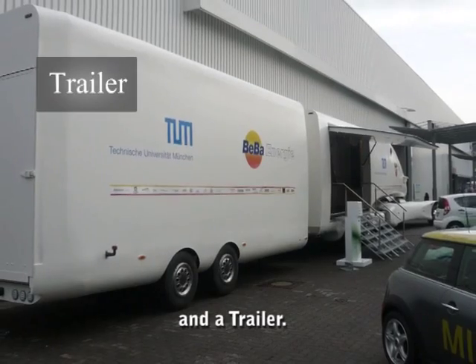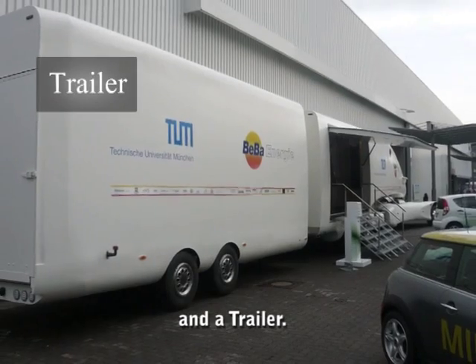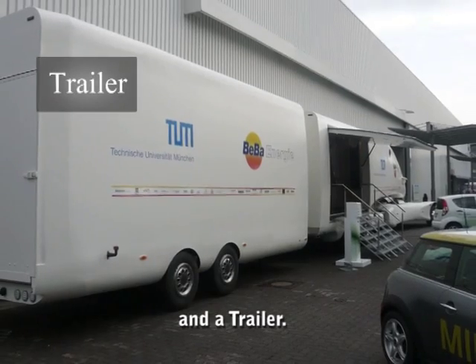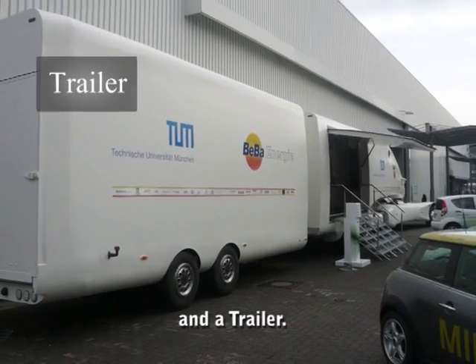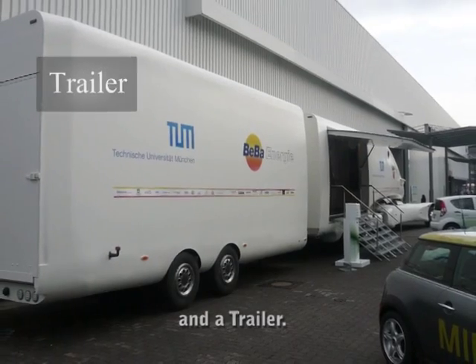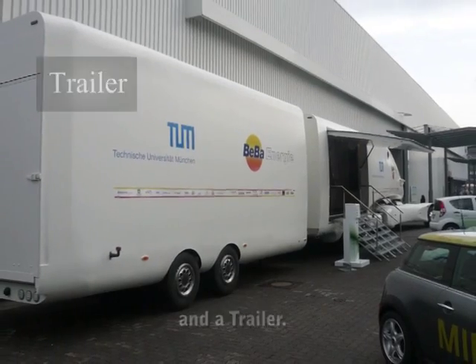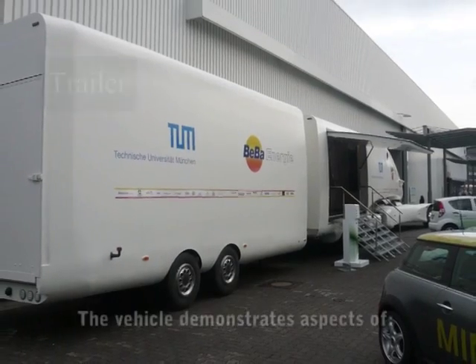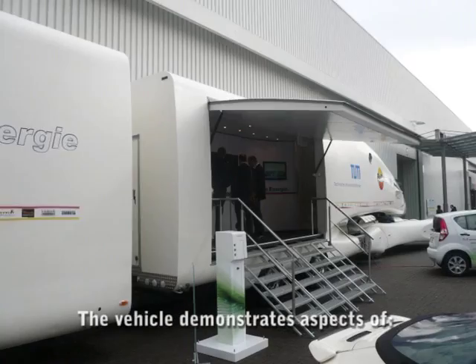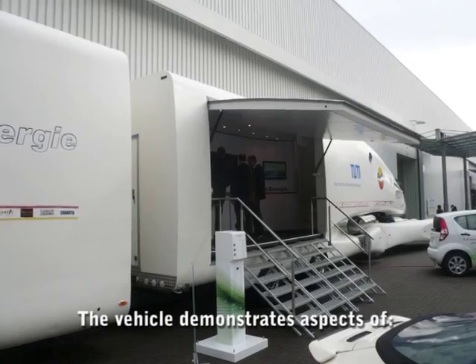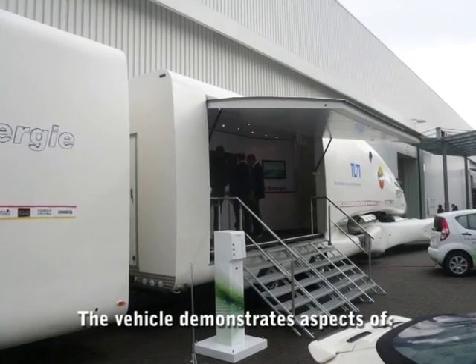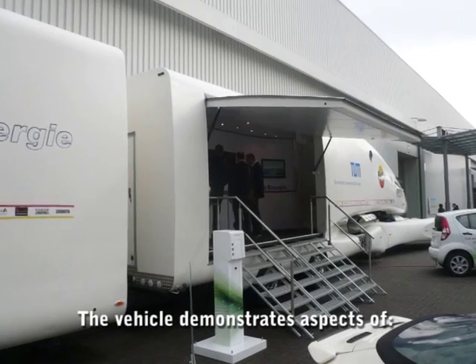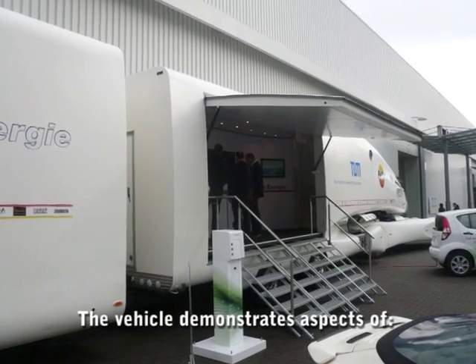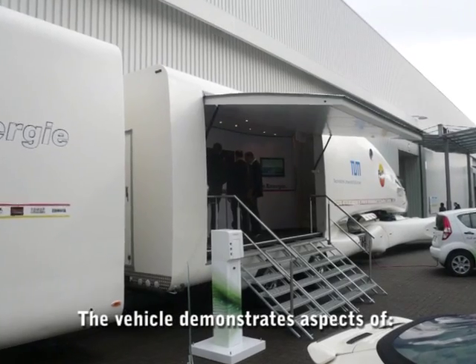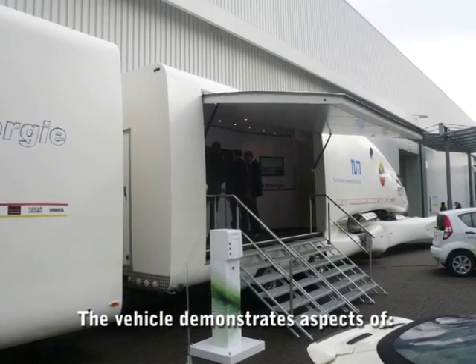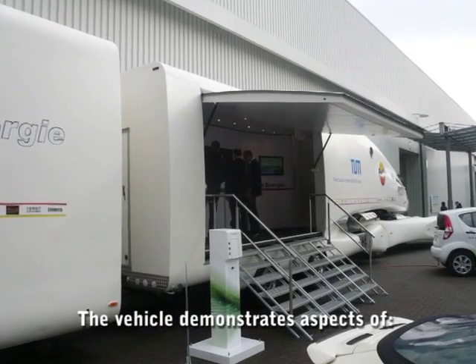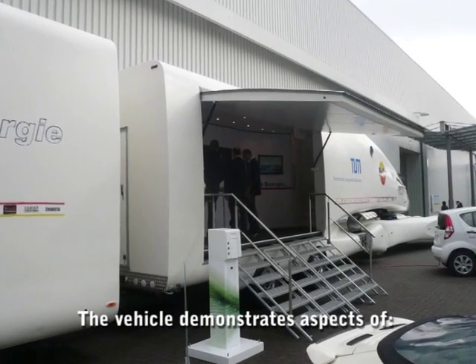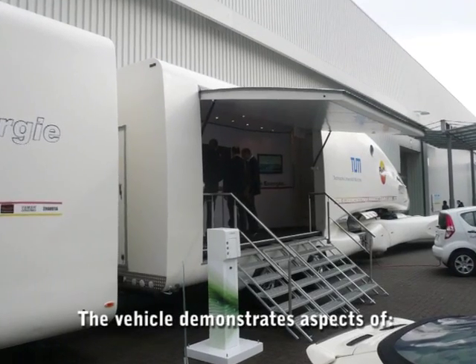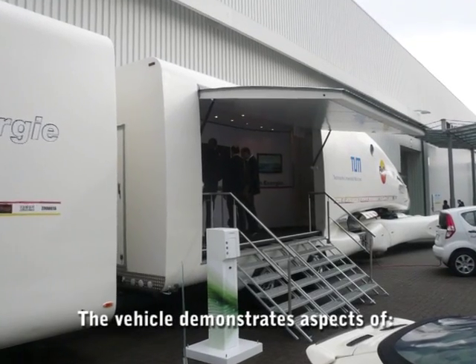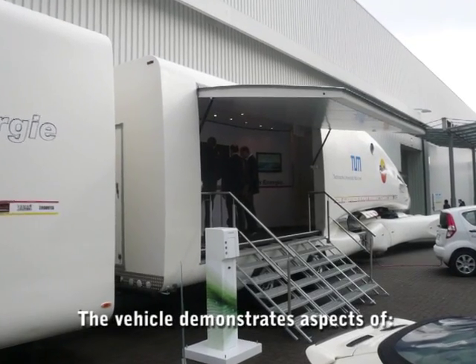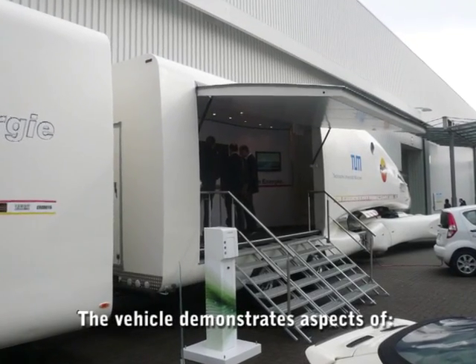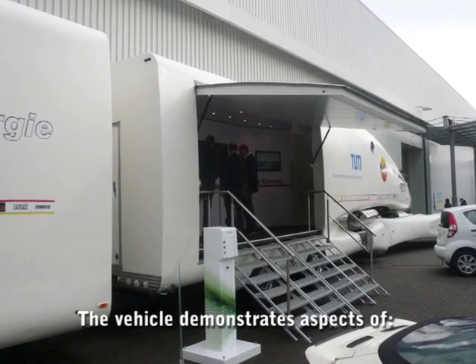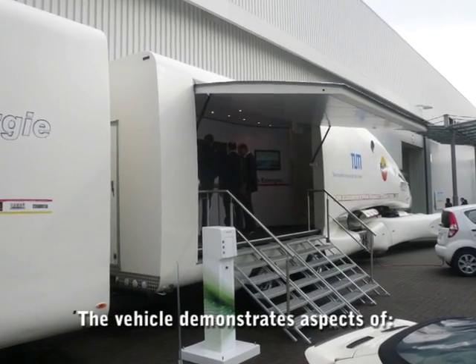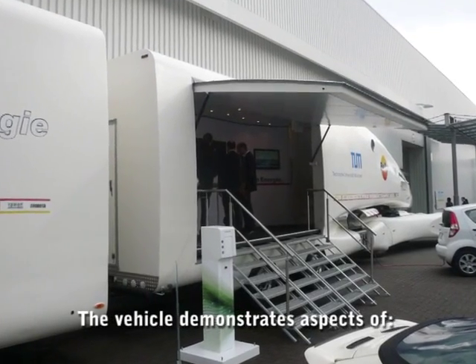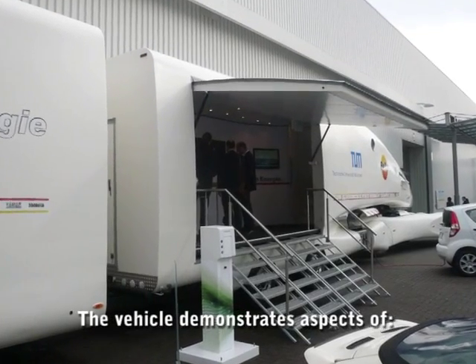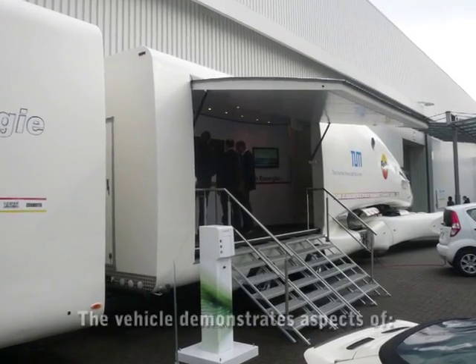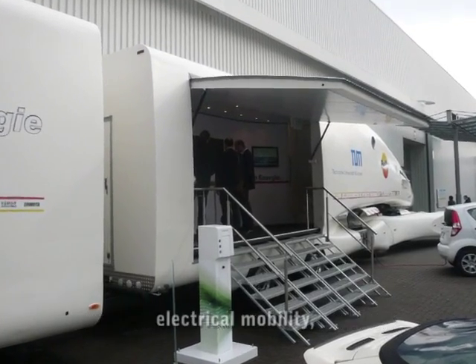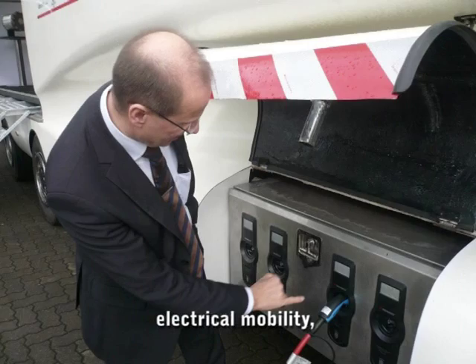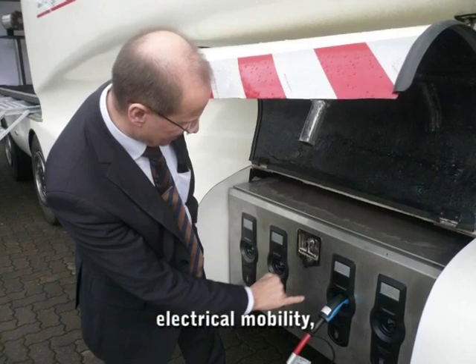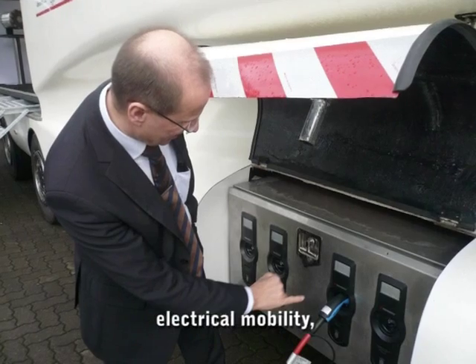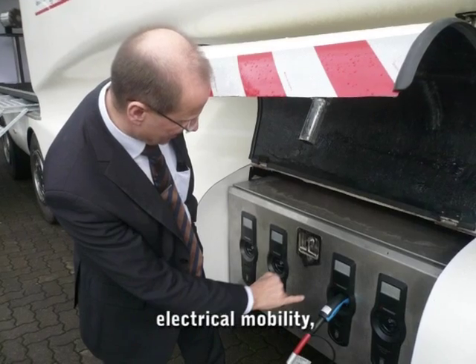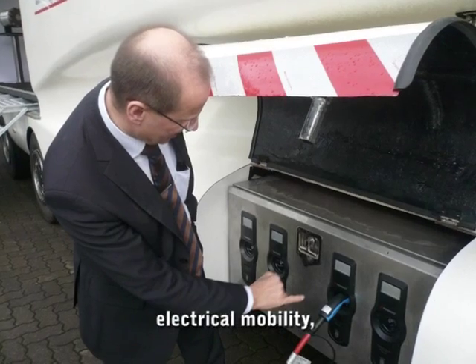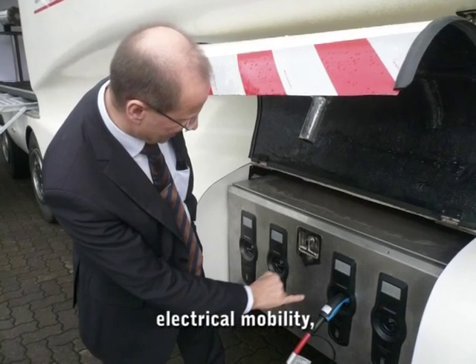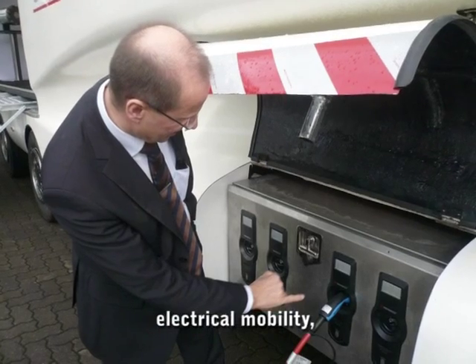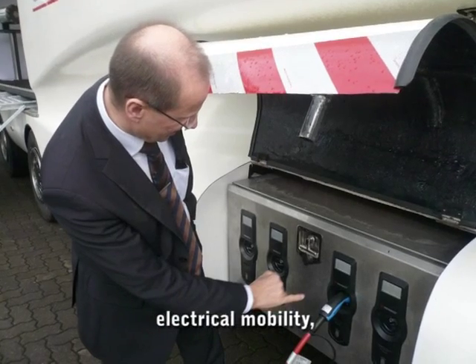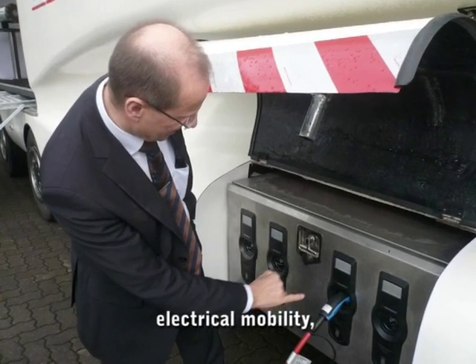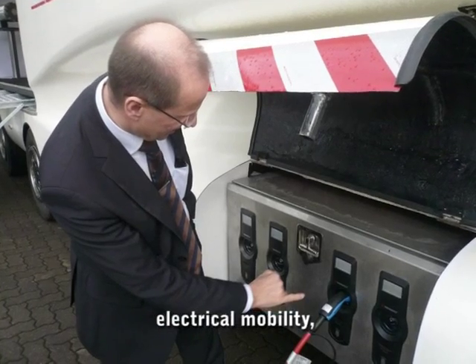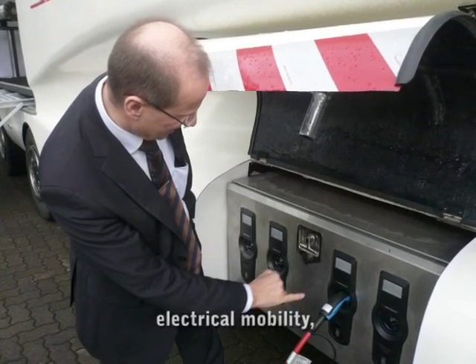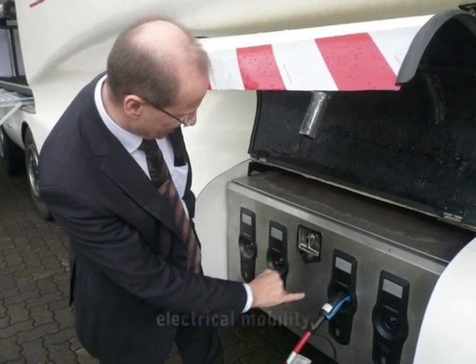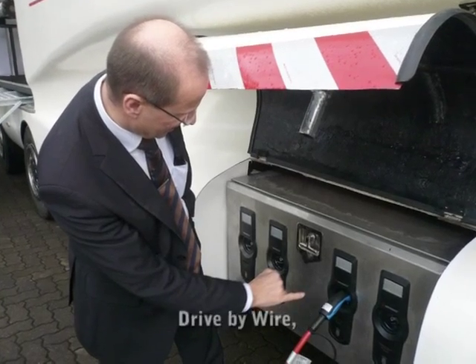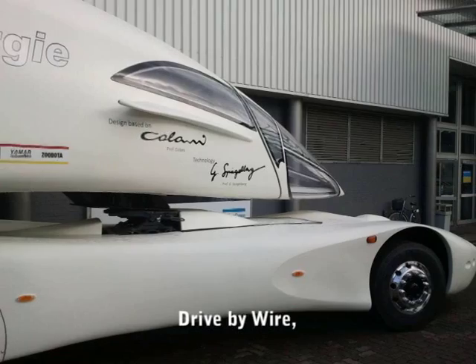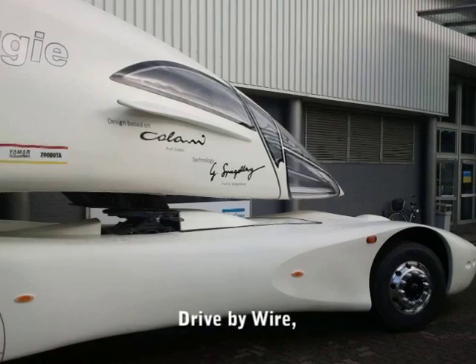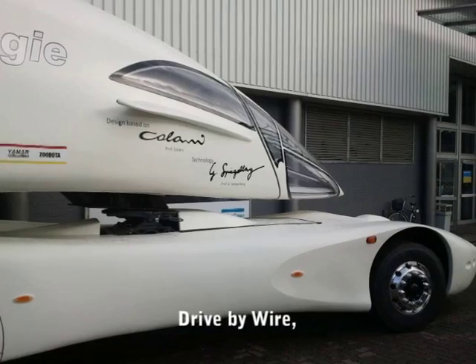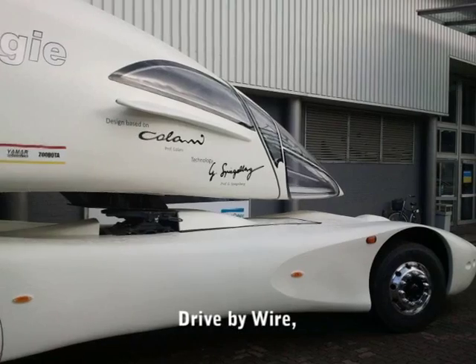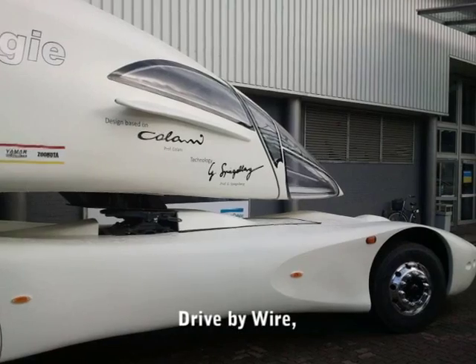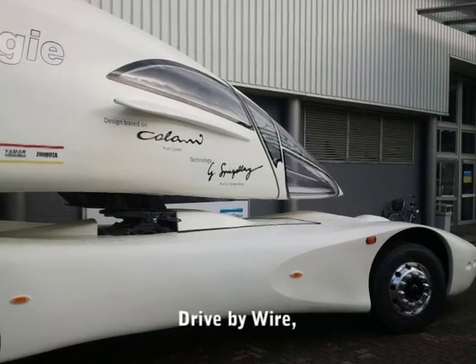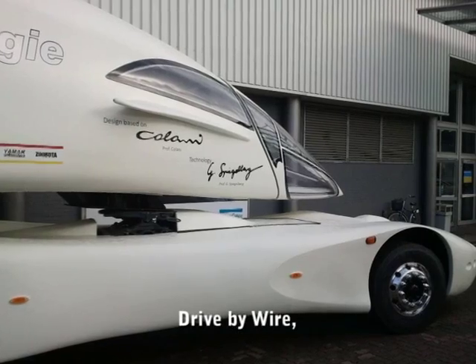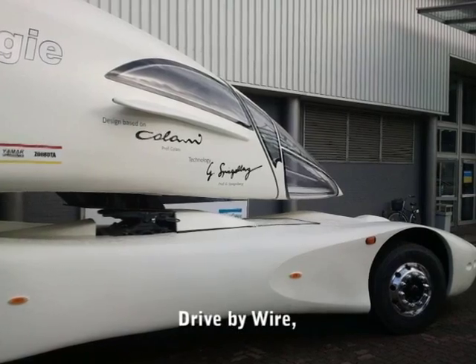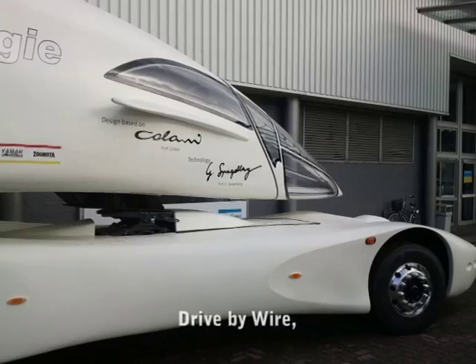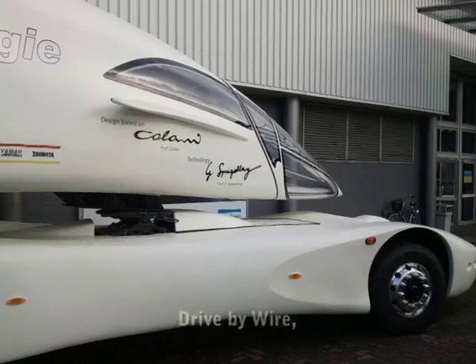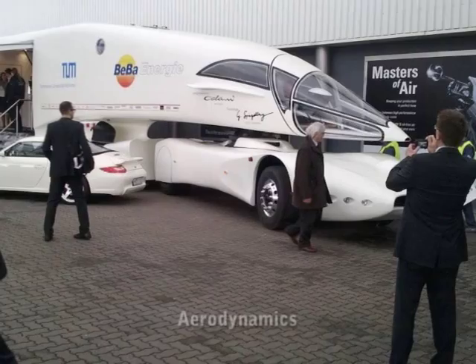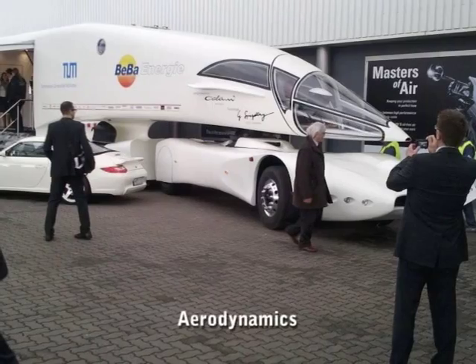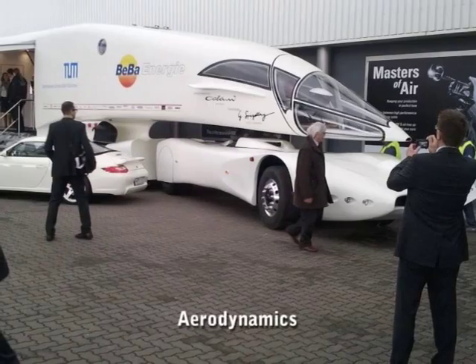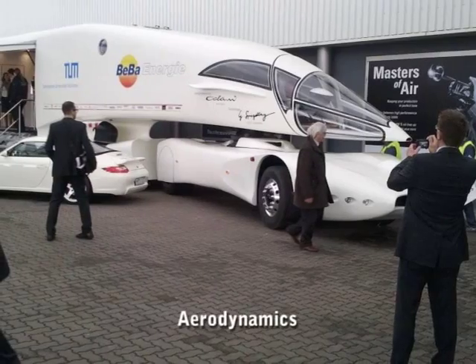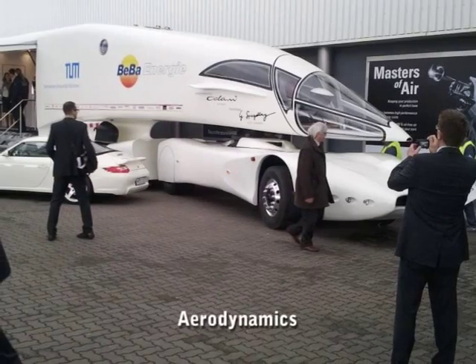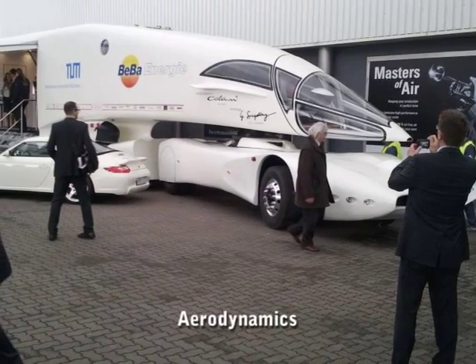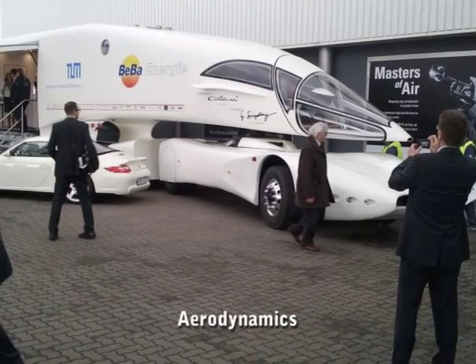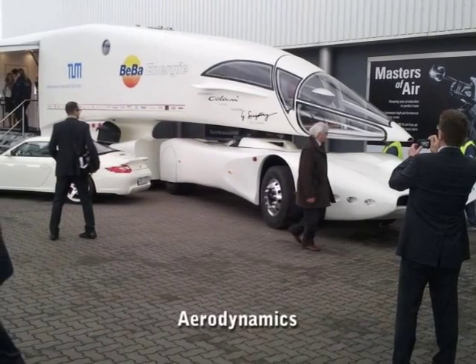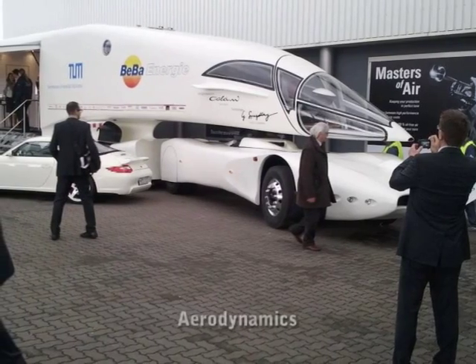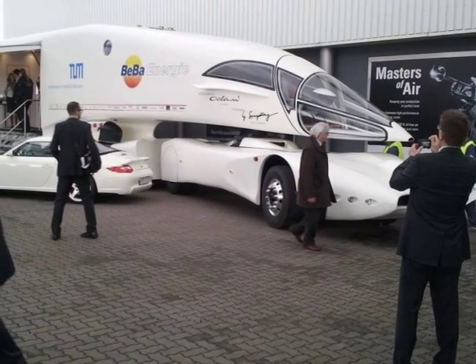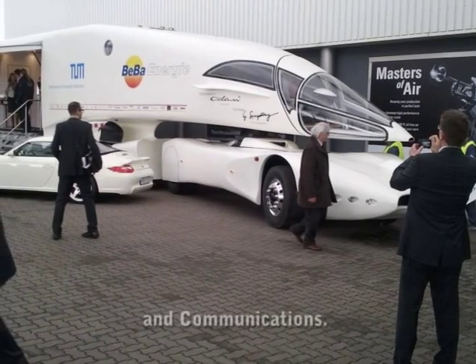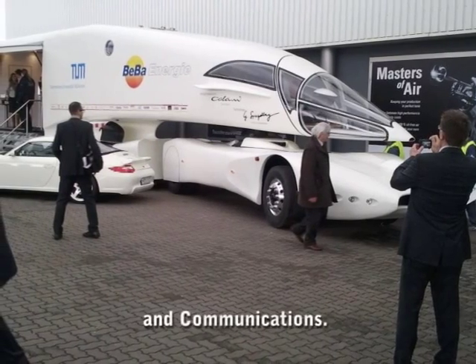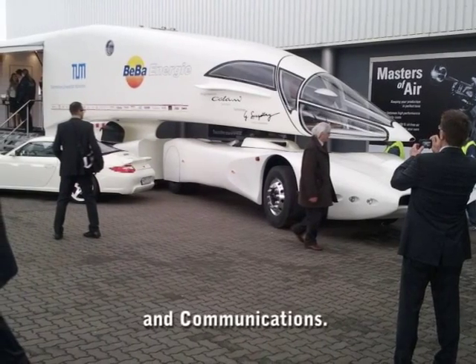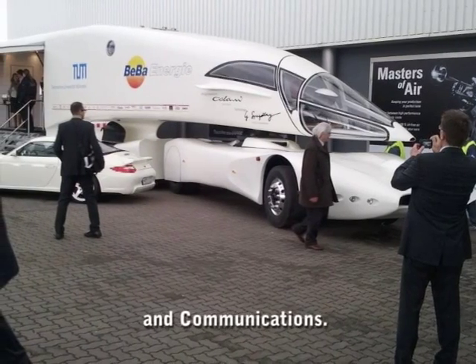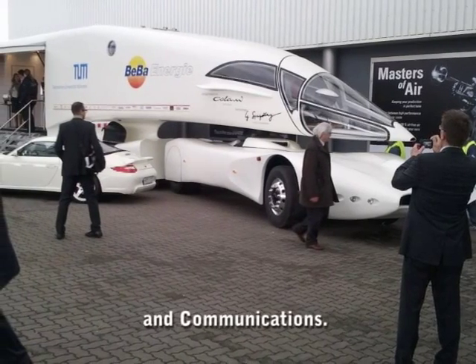This vehicle demonstrates aspects of electrical mobility, drive-by-wire, aerodynamics and communication.